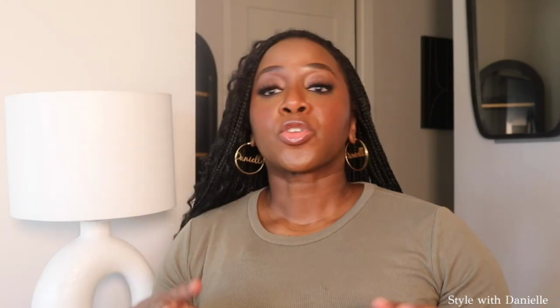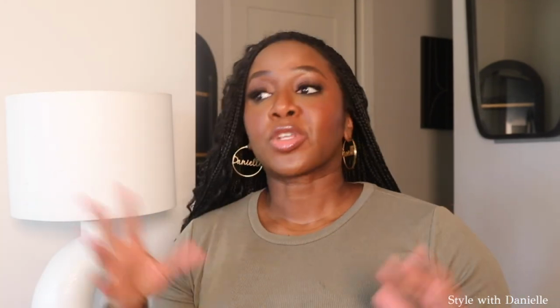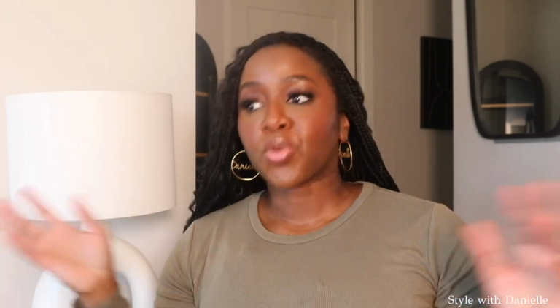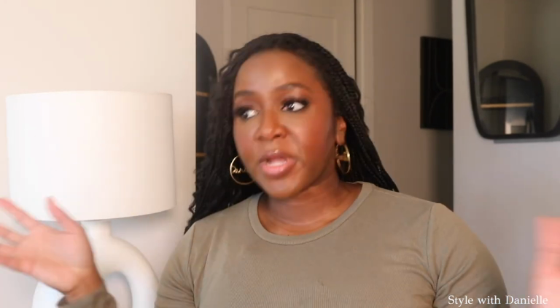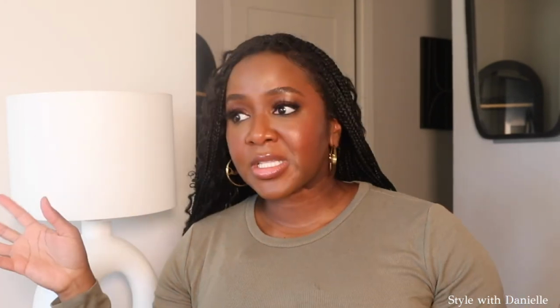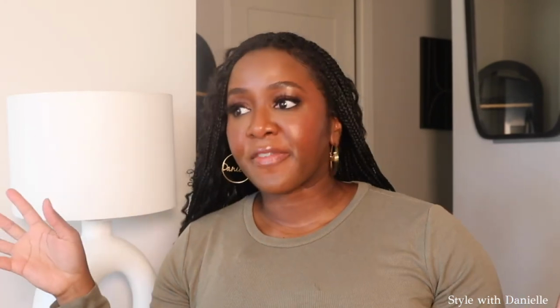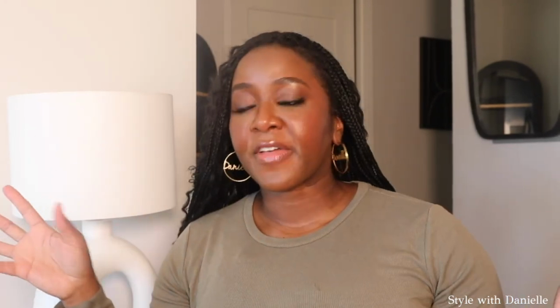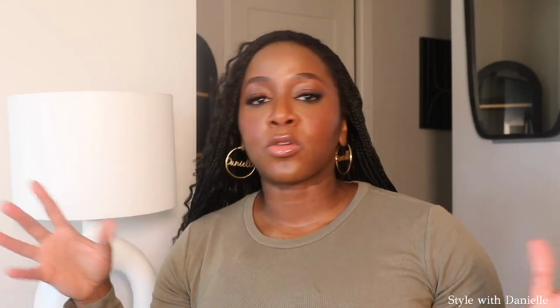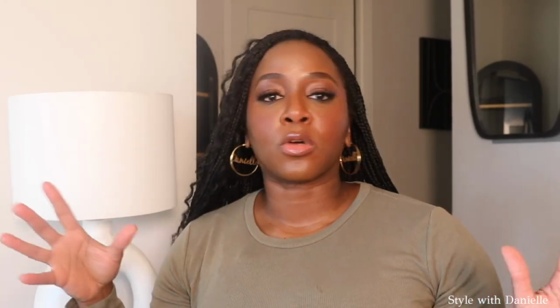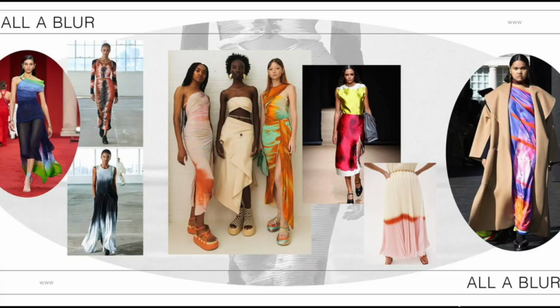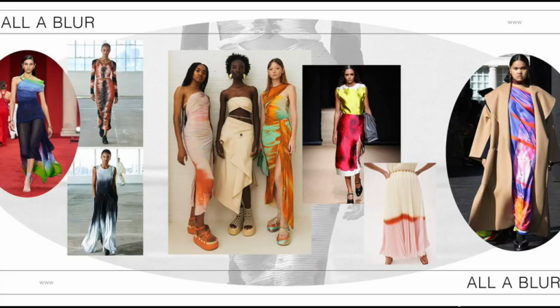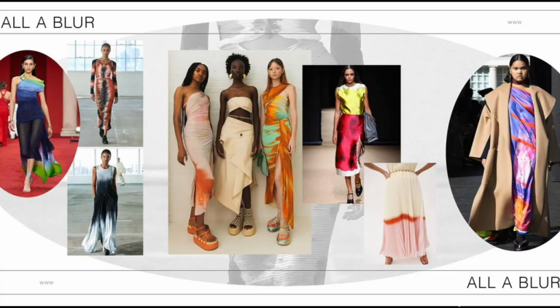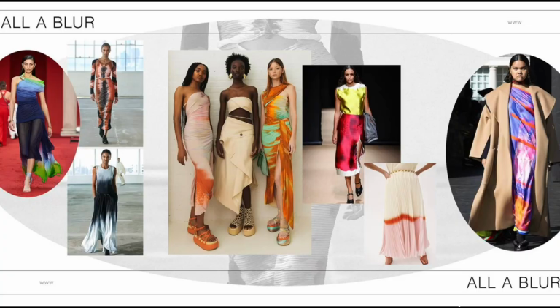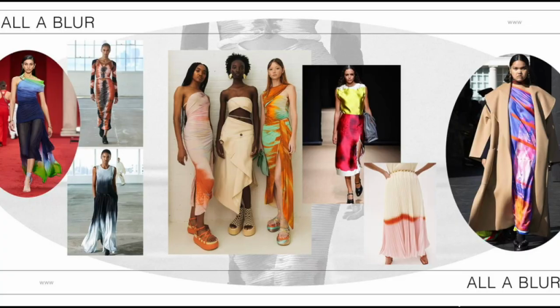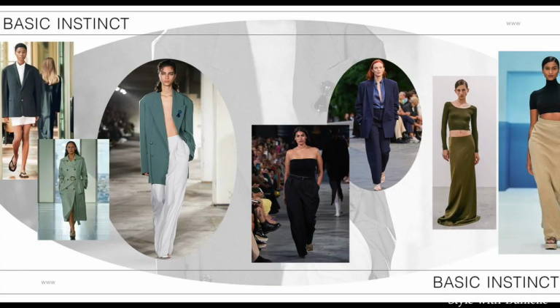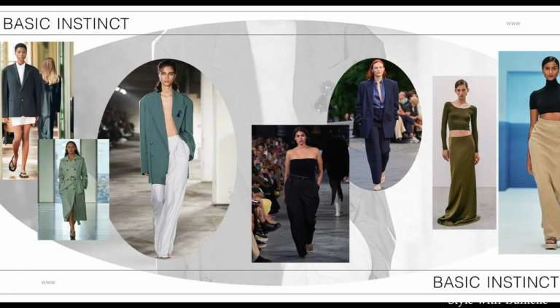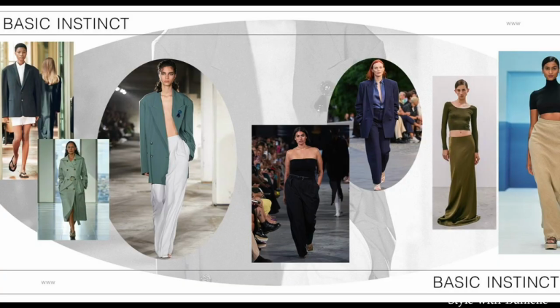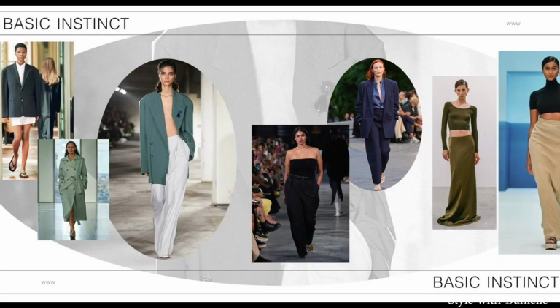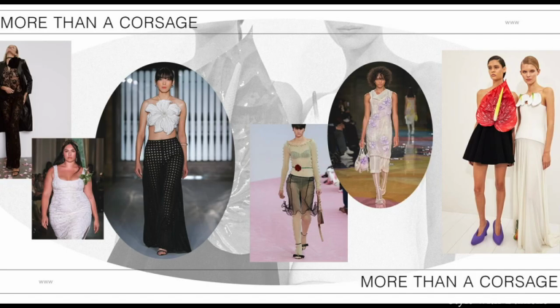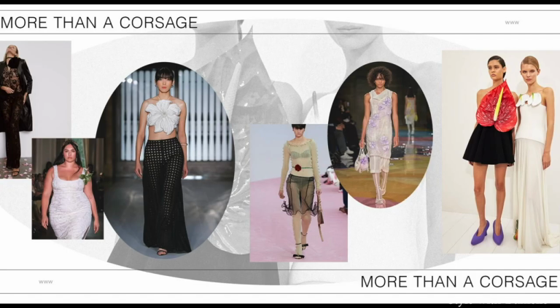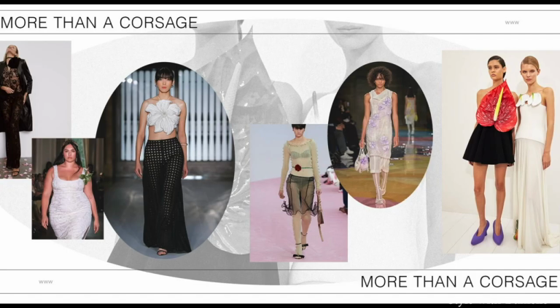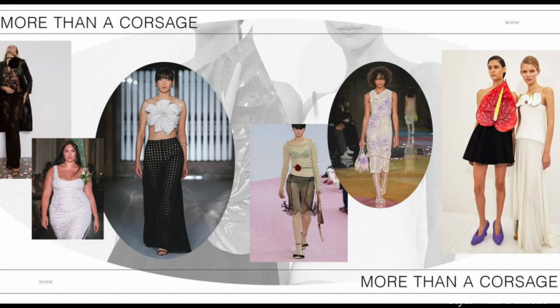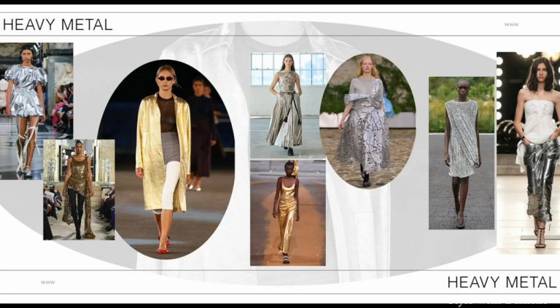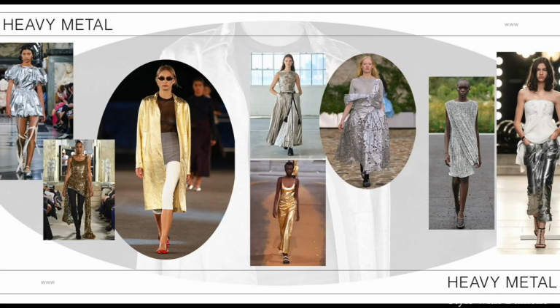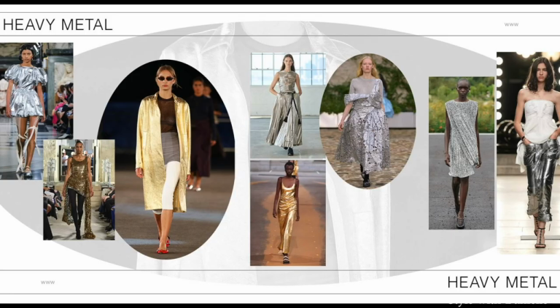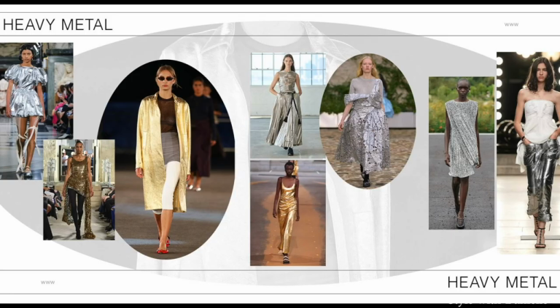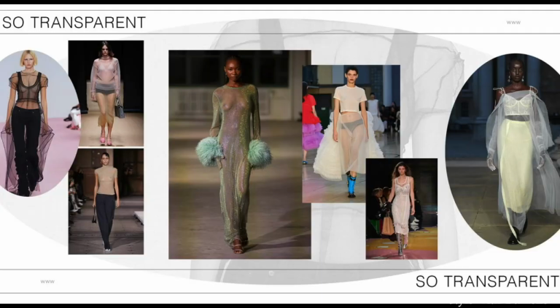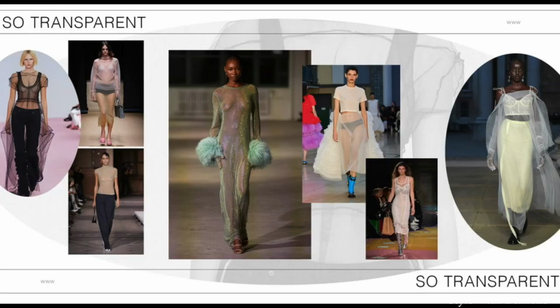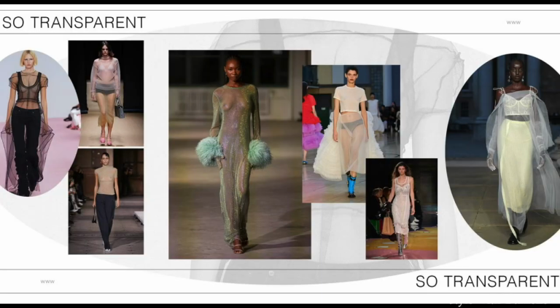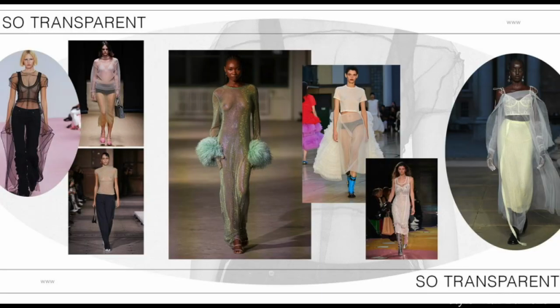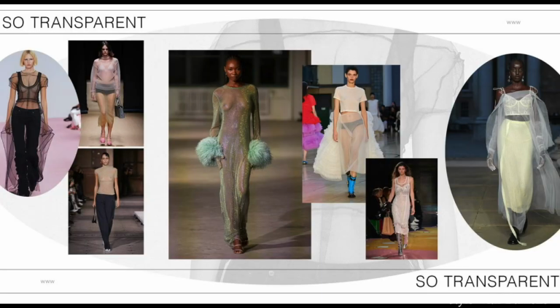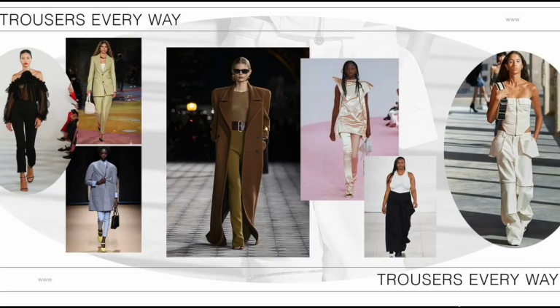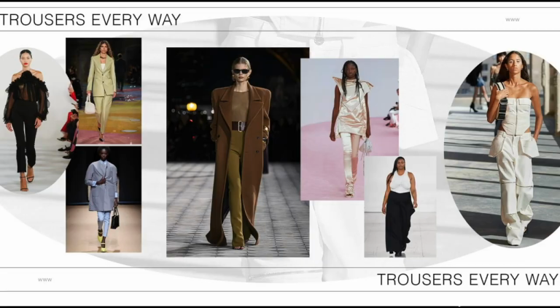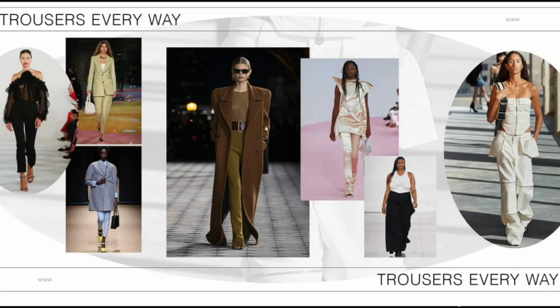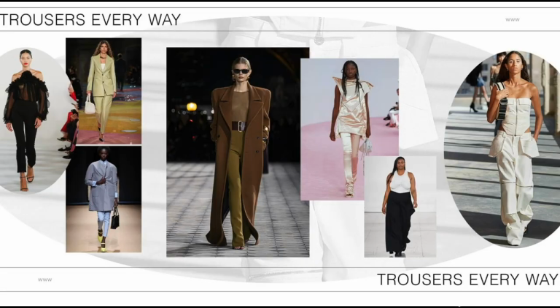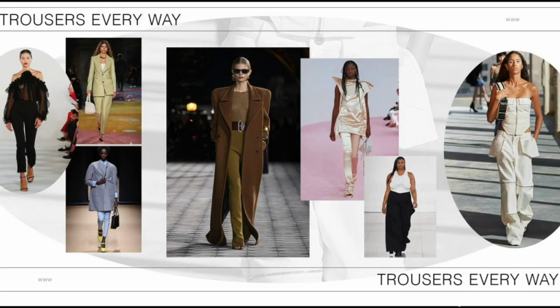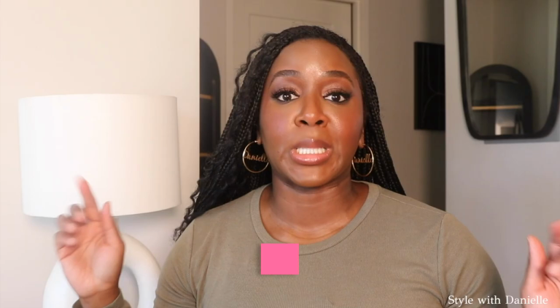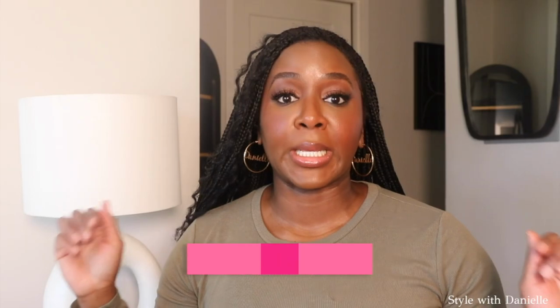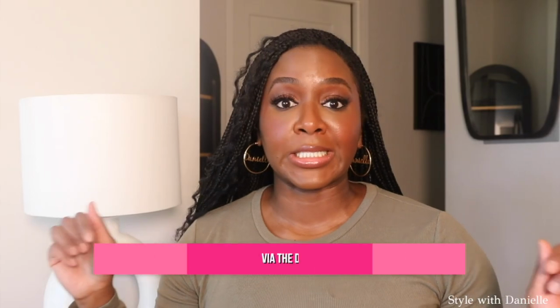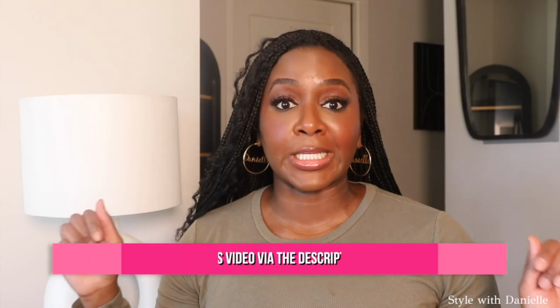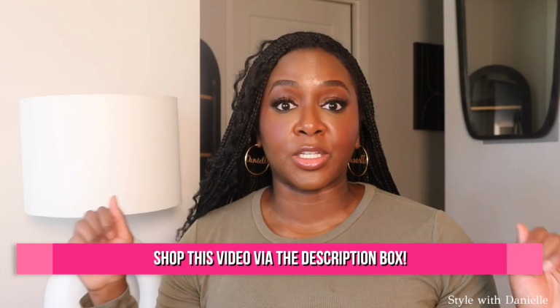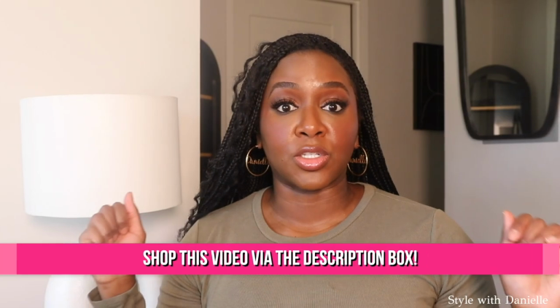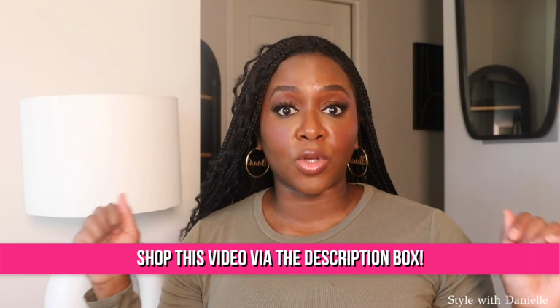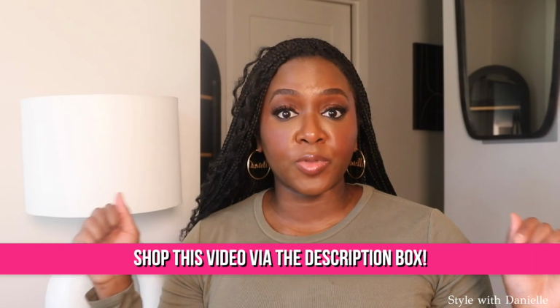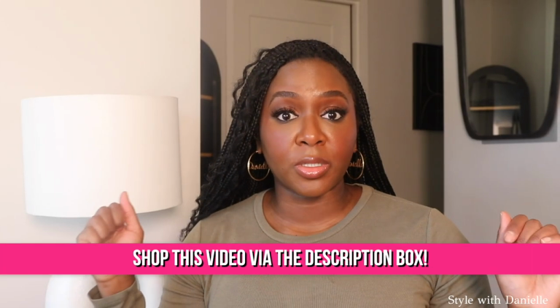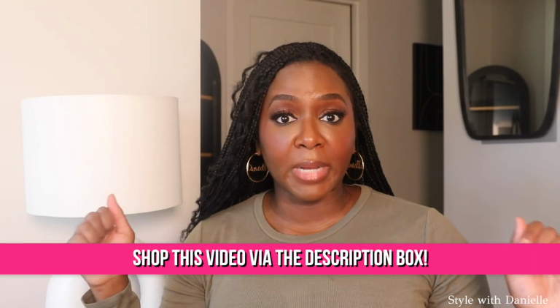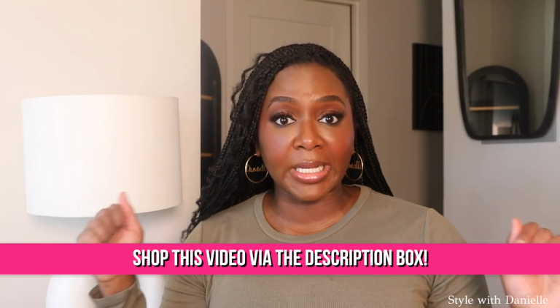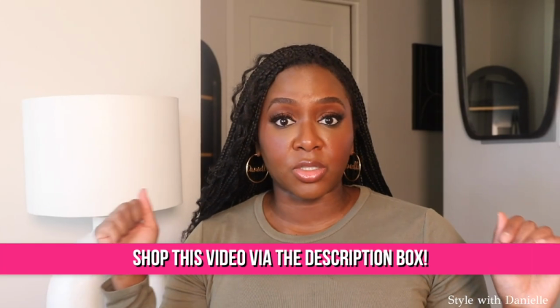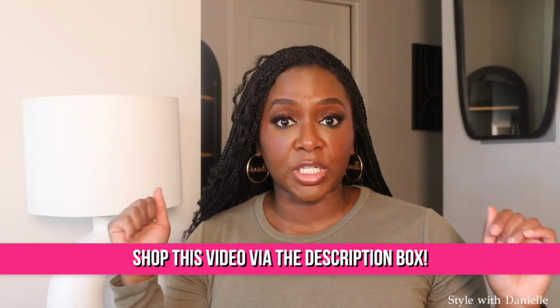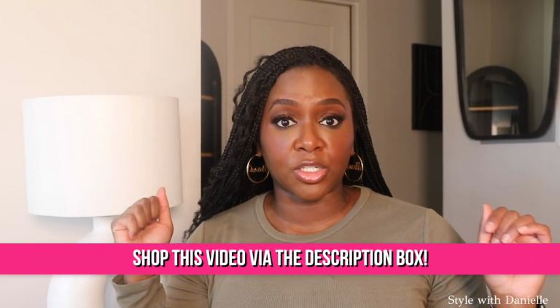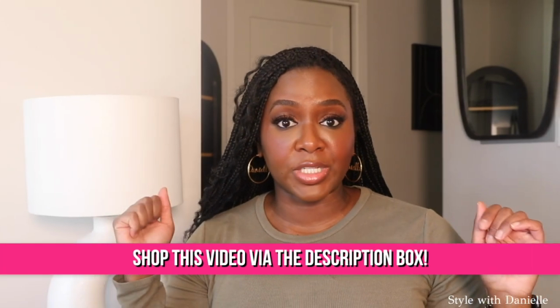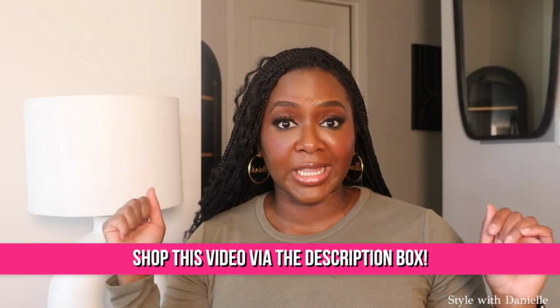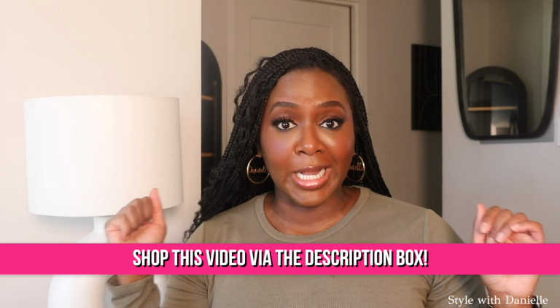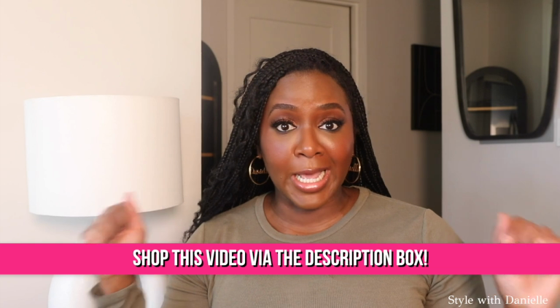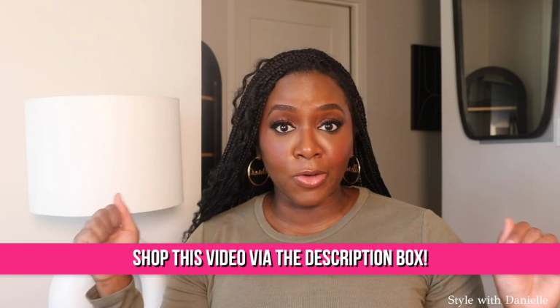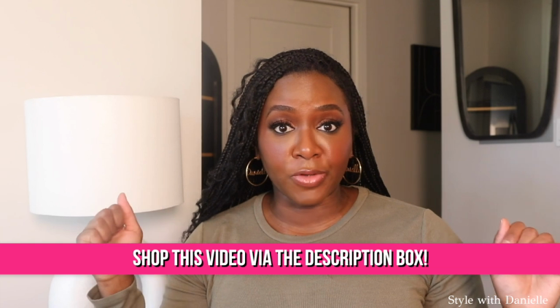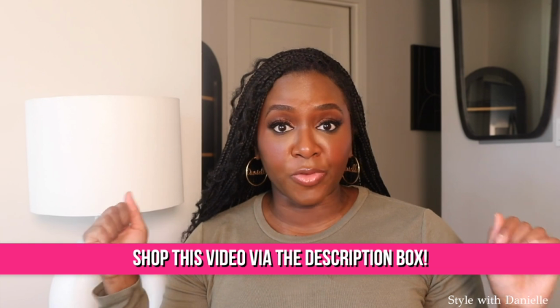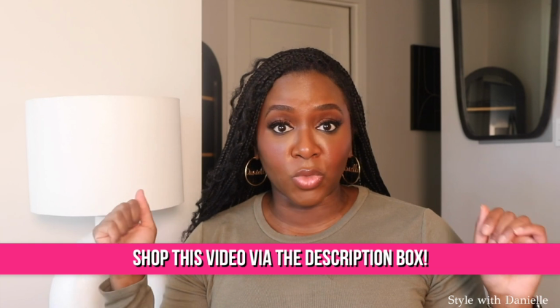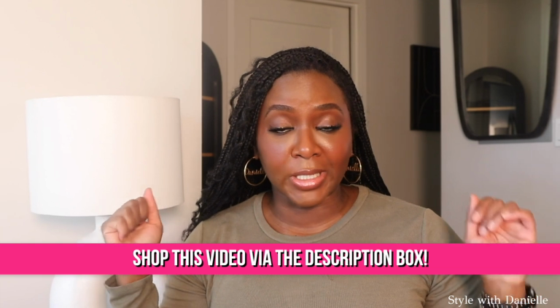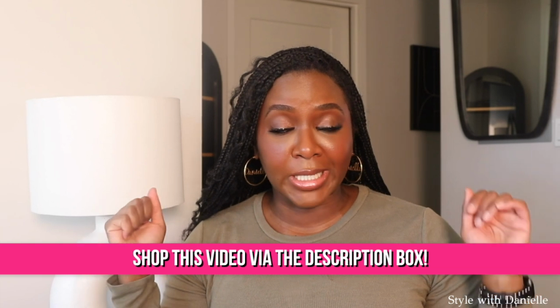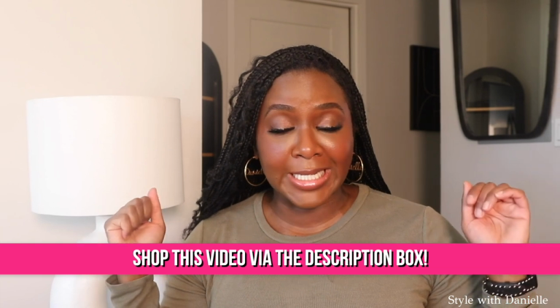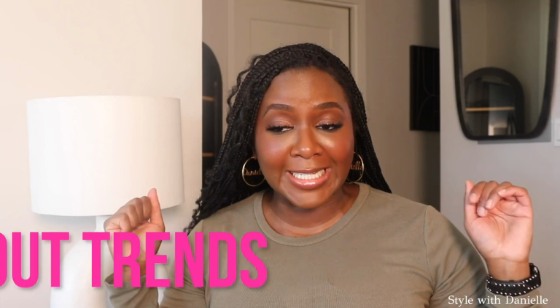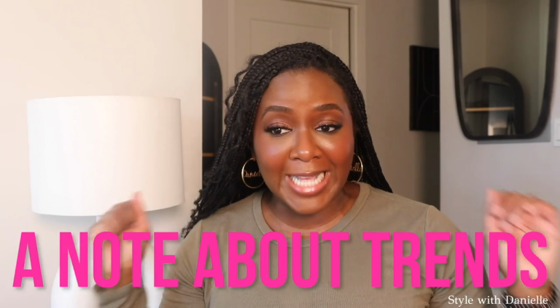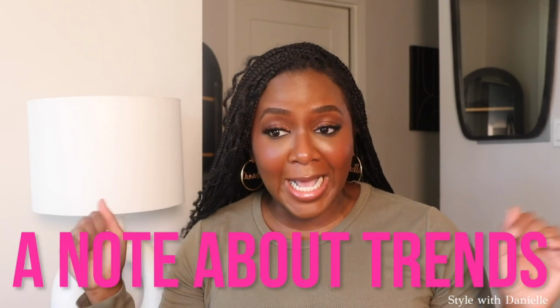The trends I found on whowhatwear.com and all of the clothing that I'm going to mention will be linked in the description box, so make sure you check that out if you want to look and shop.